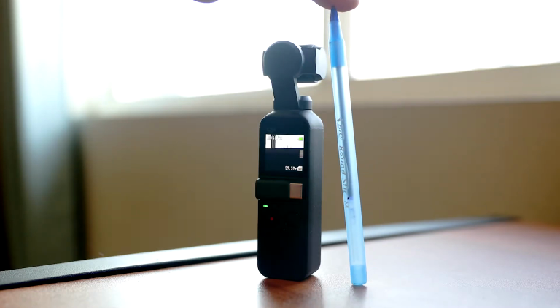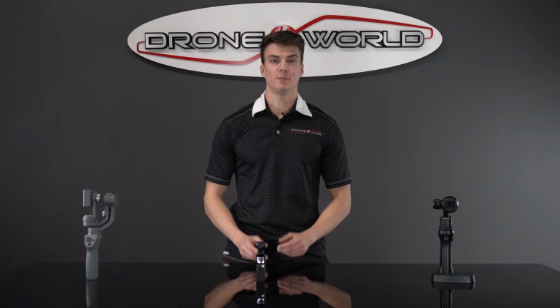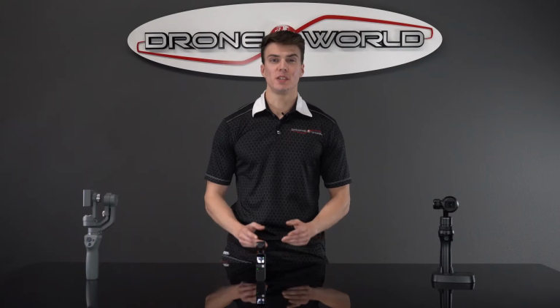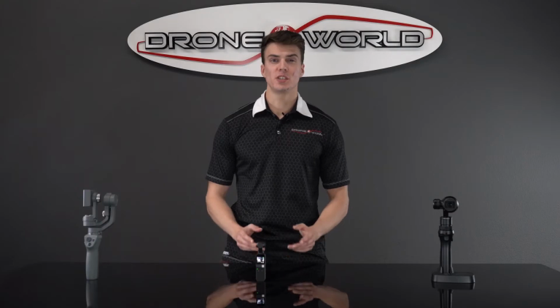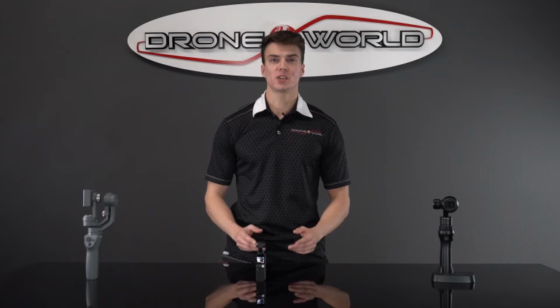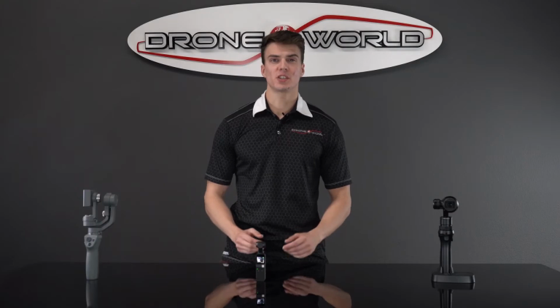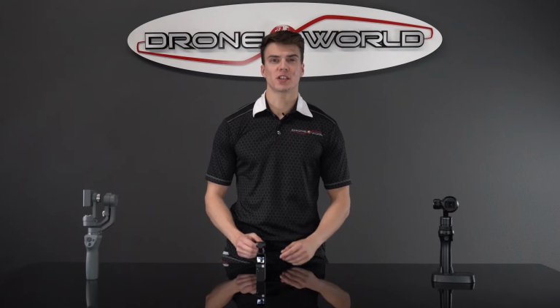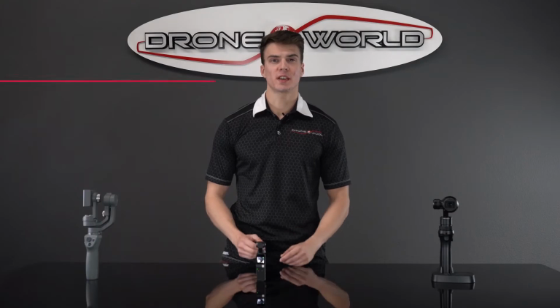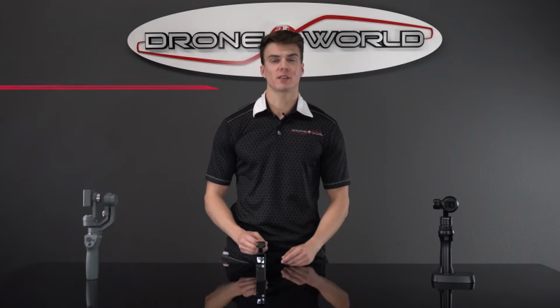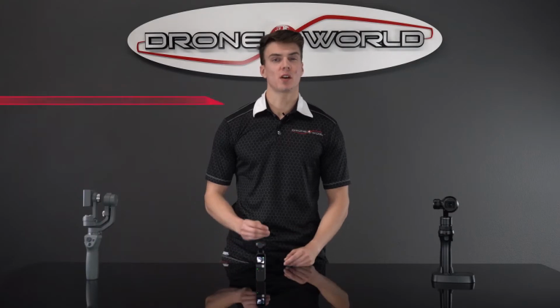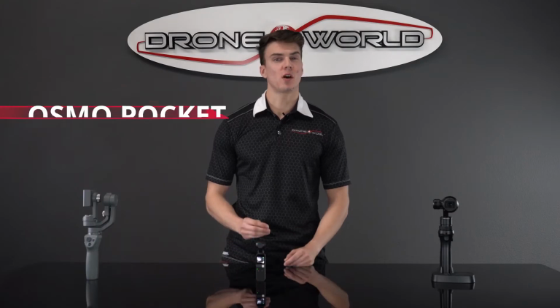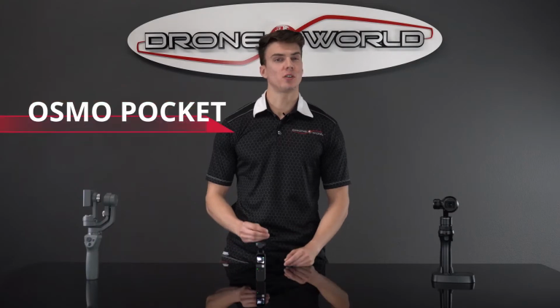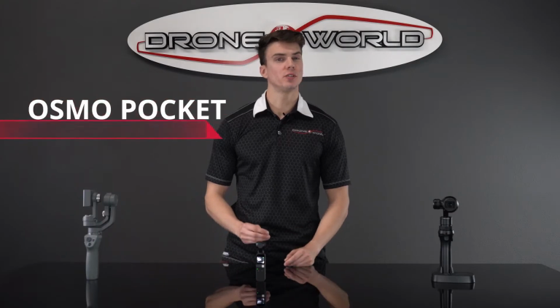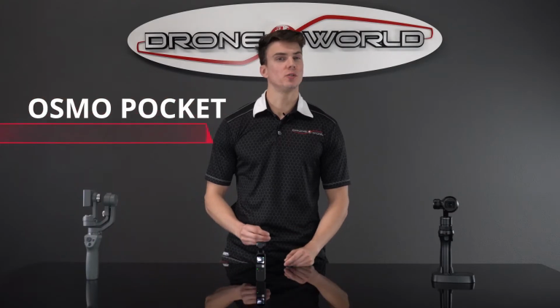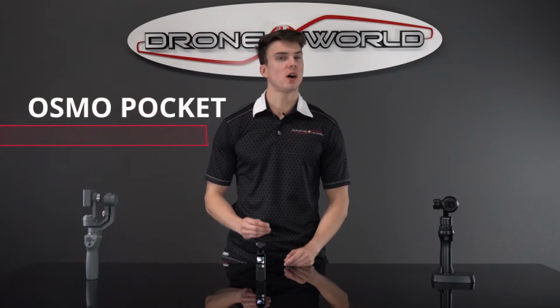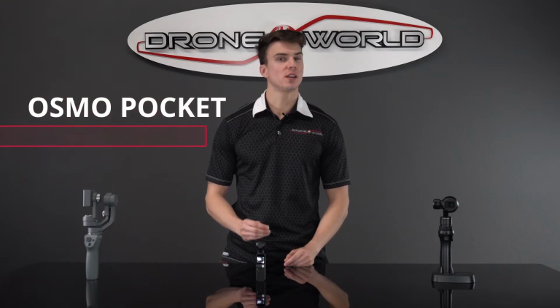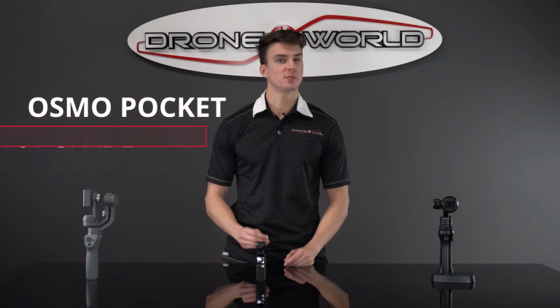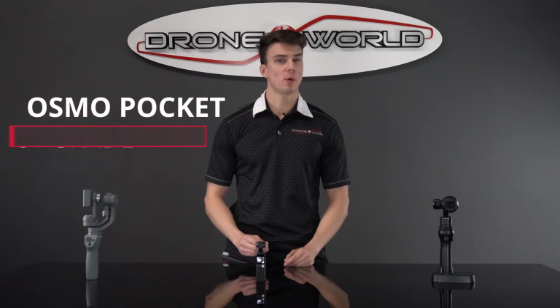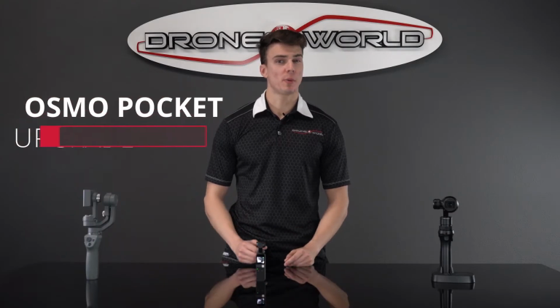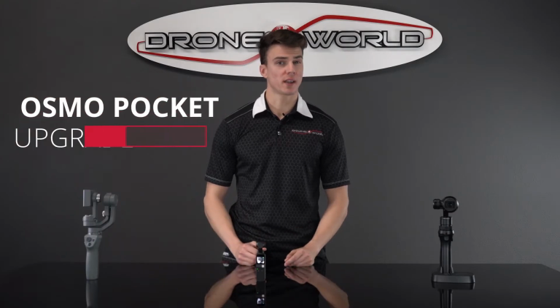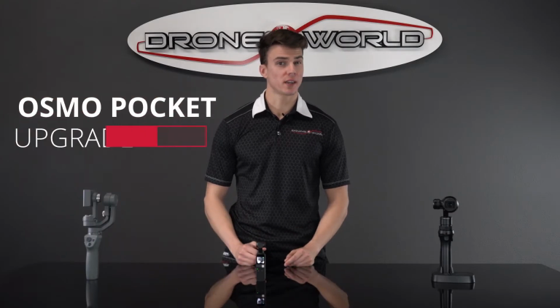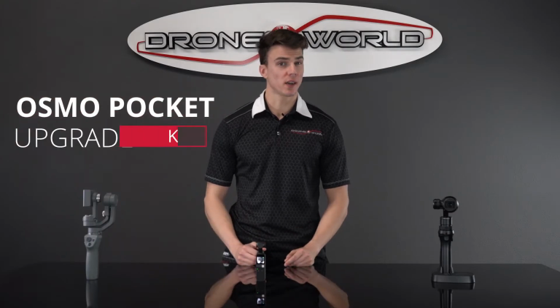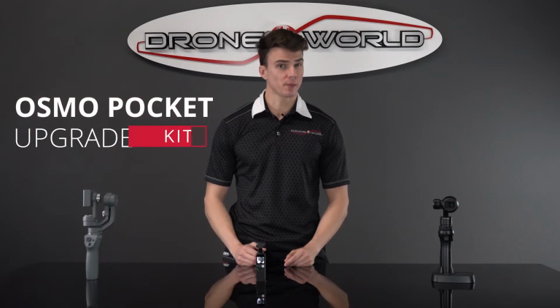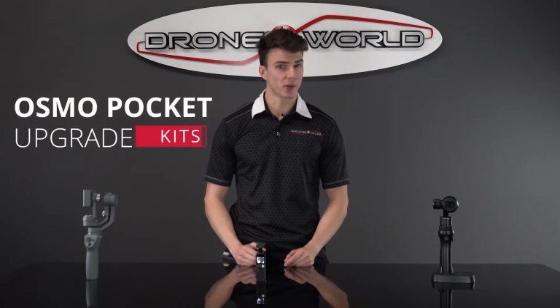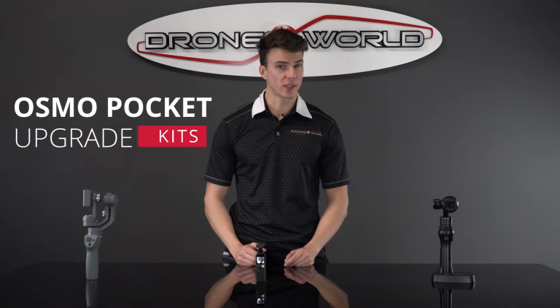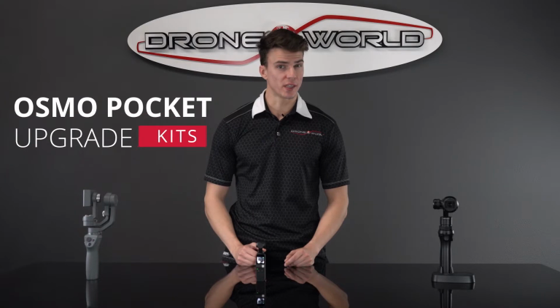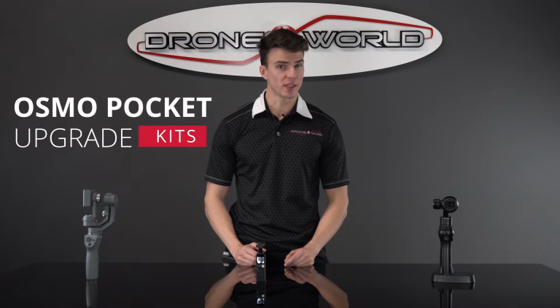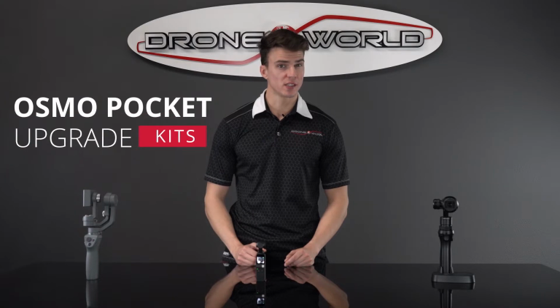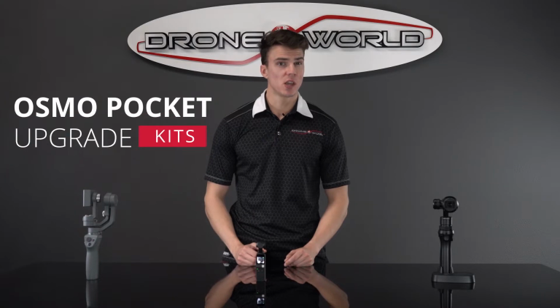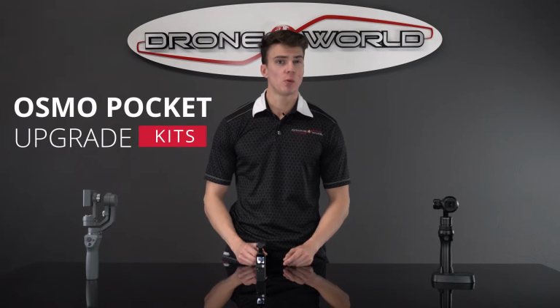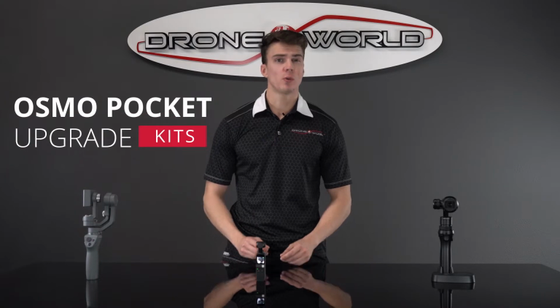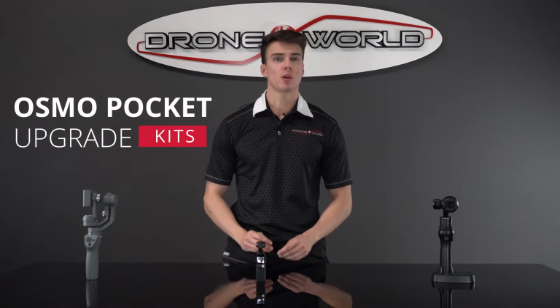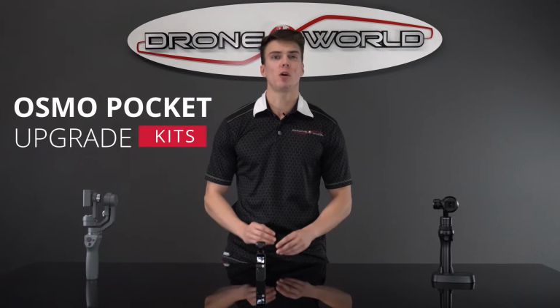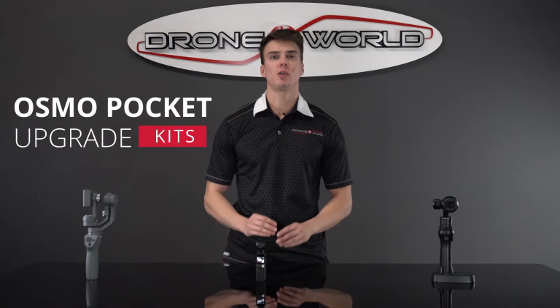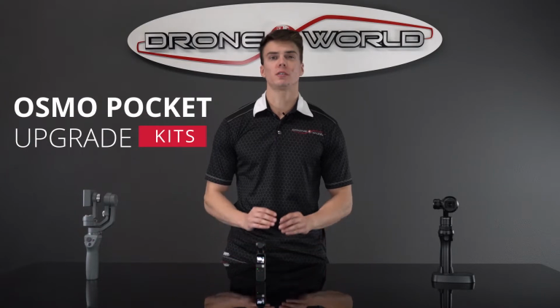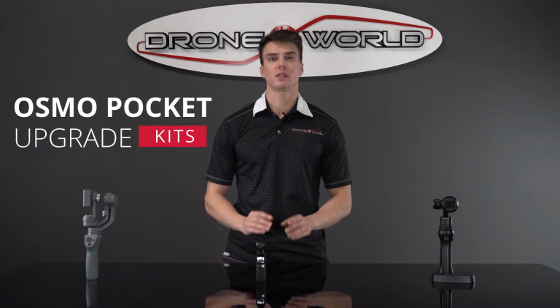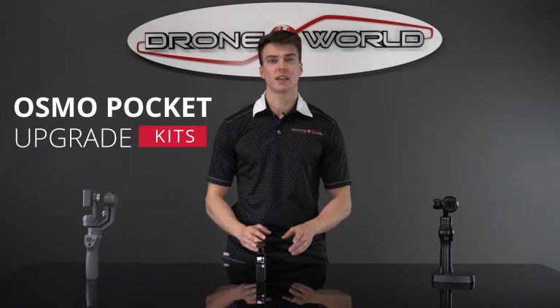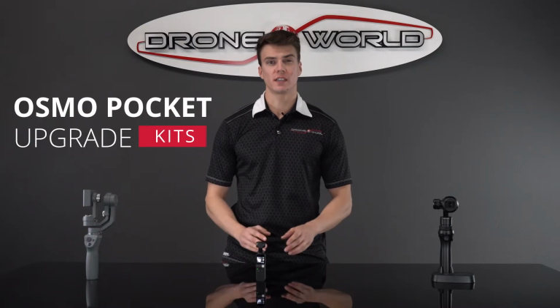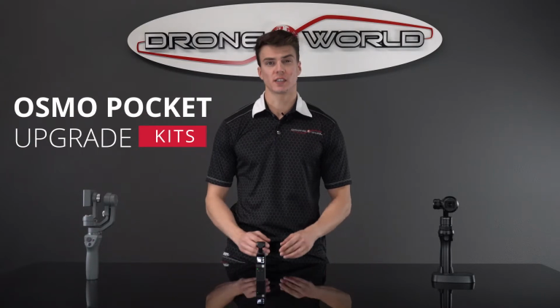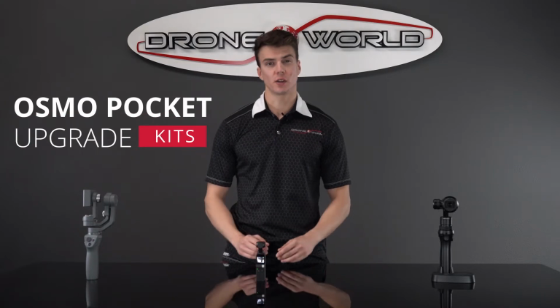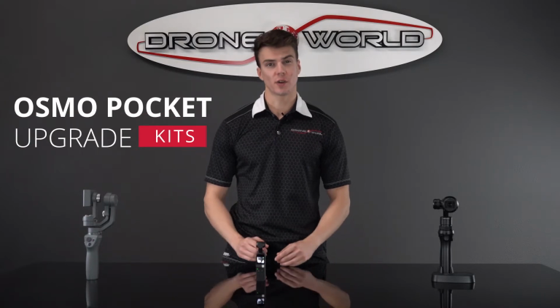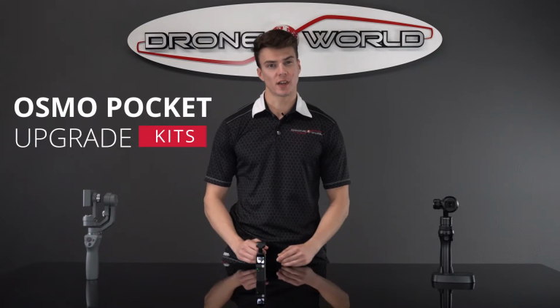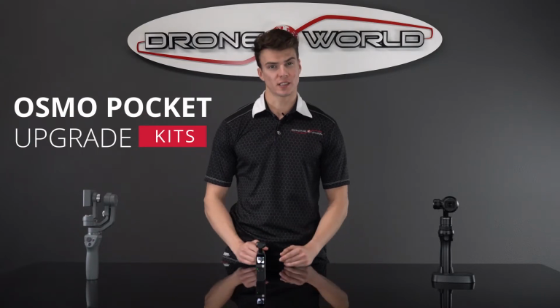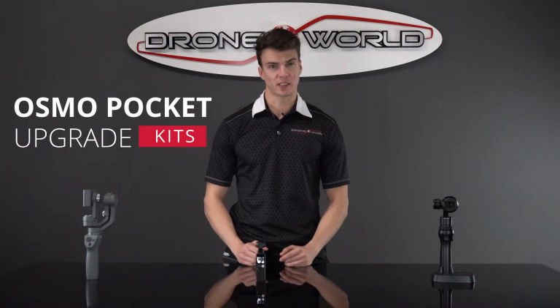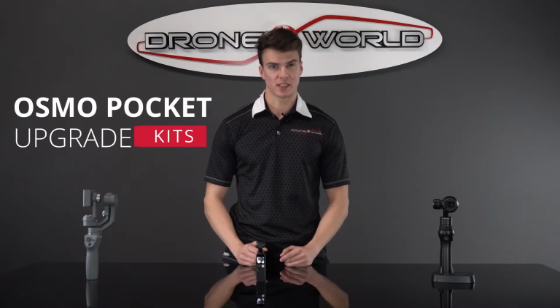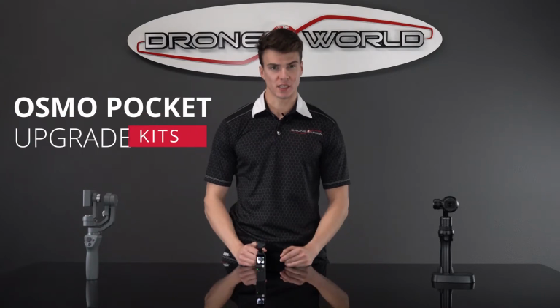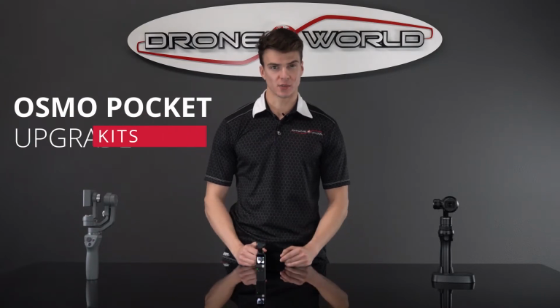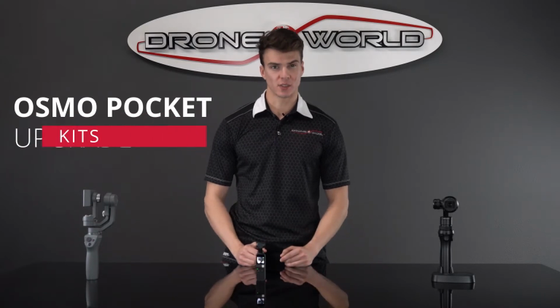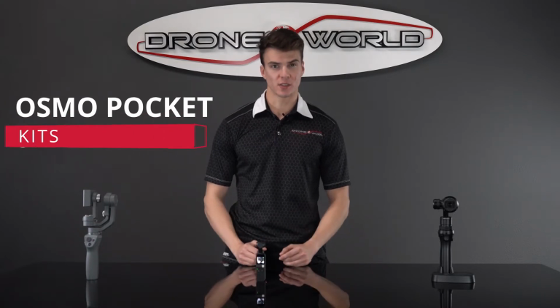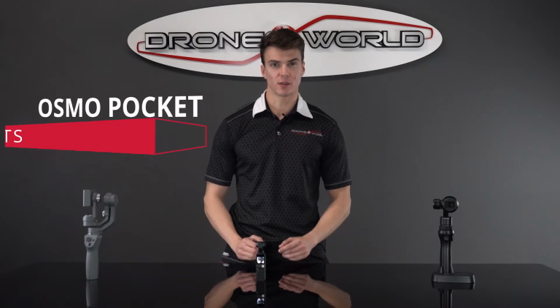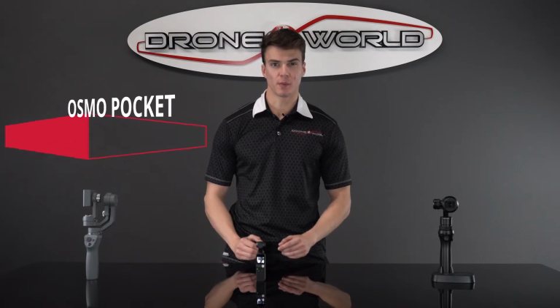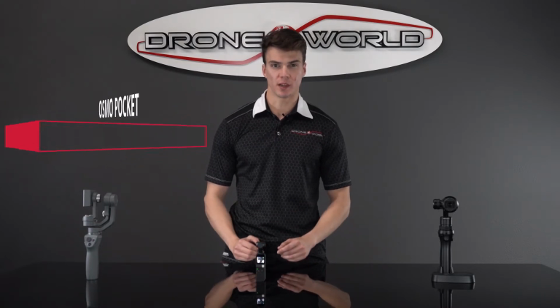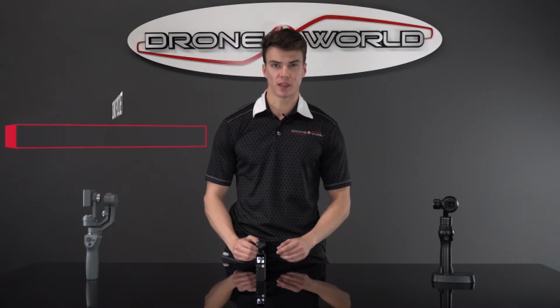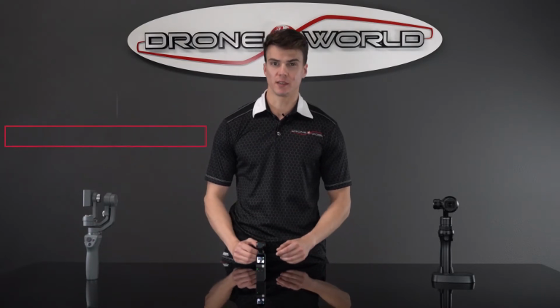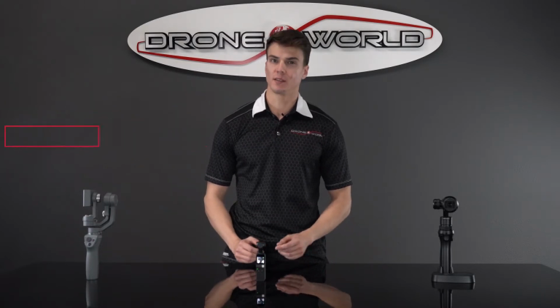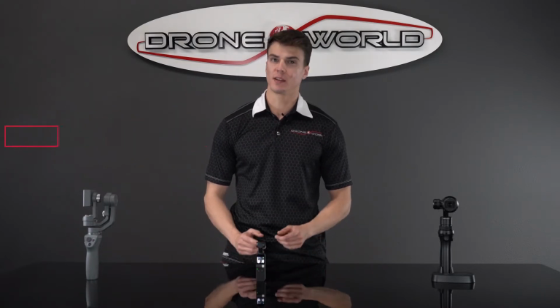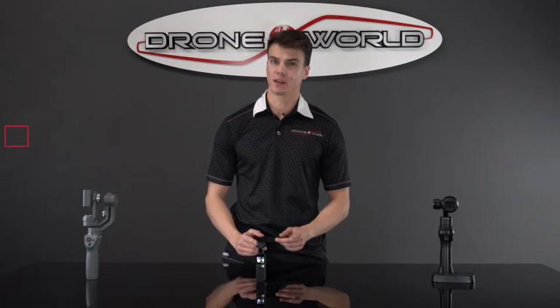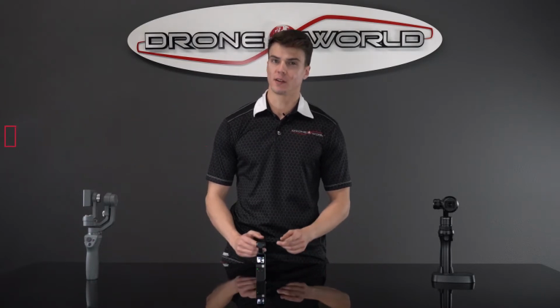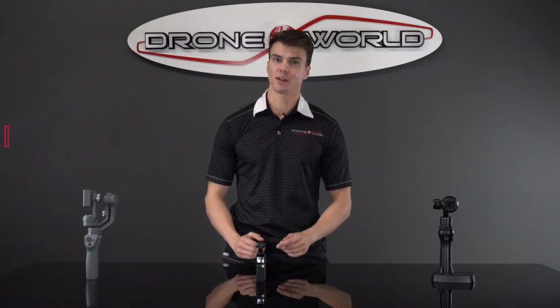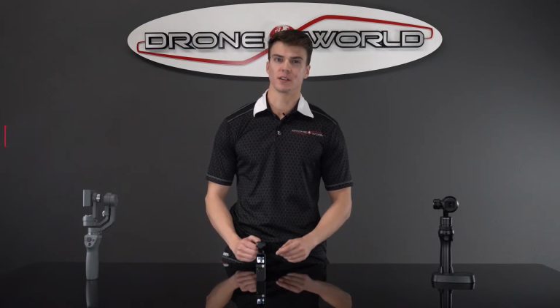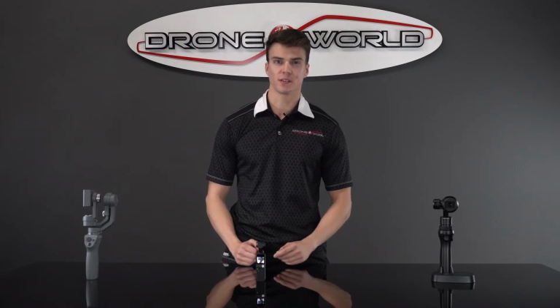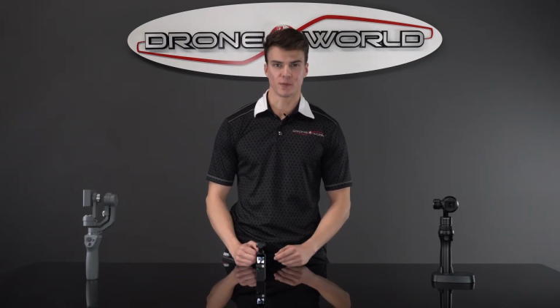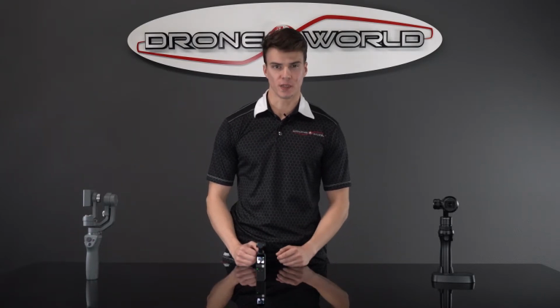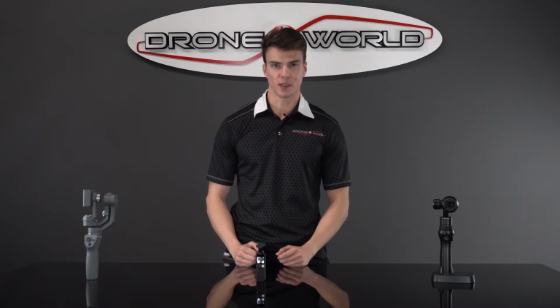Be sure to check out our all-new Osmo Pocket upgrade kits with all the latest and greatest accessories on the market later on in this video.